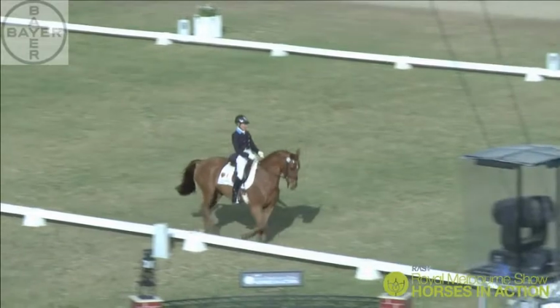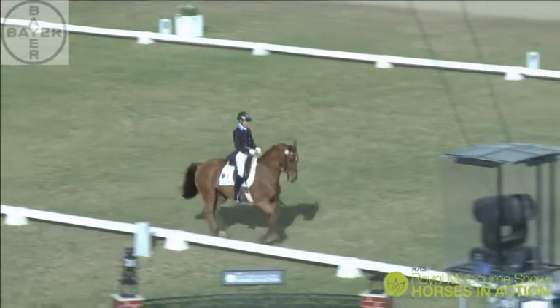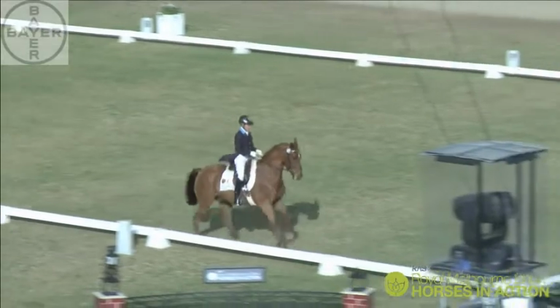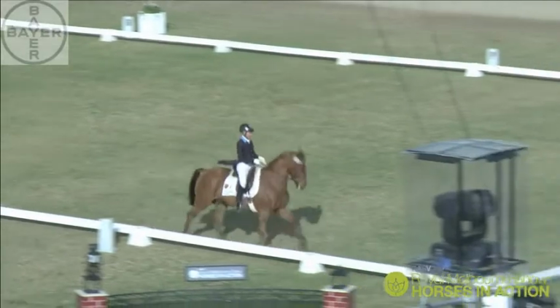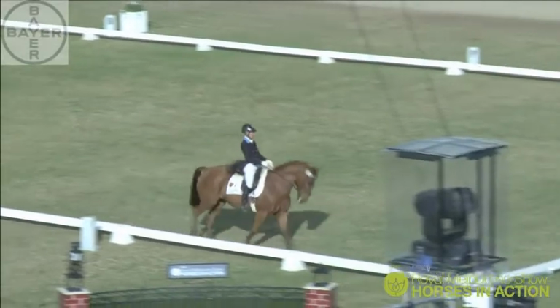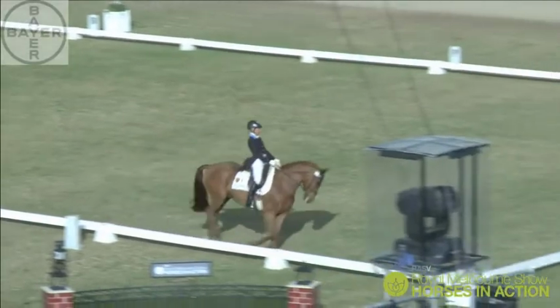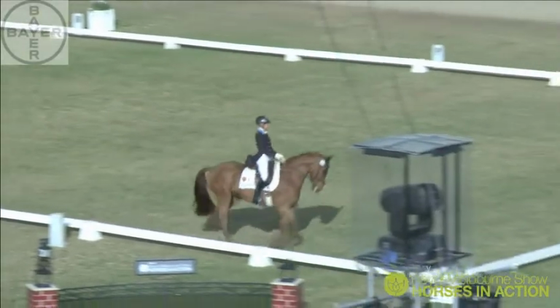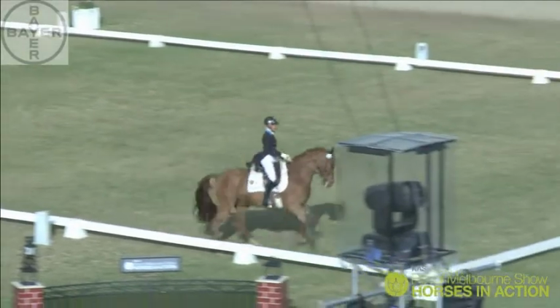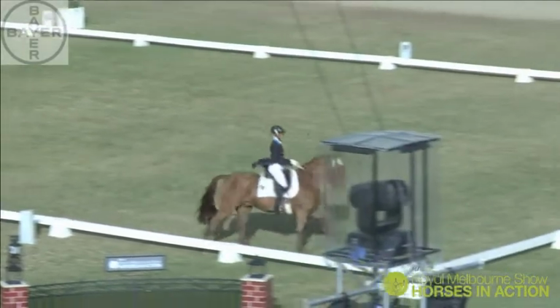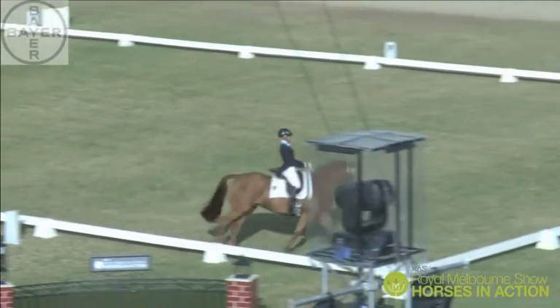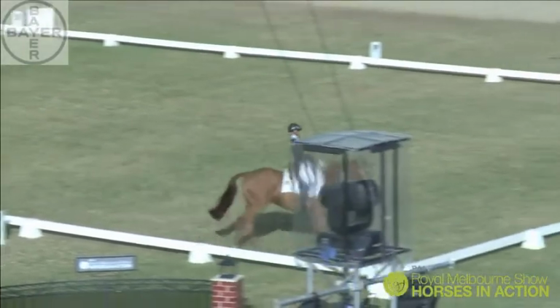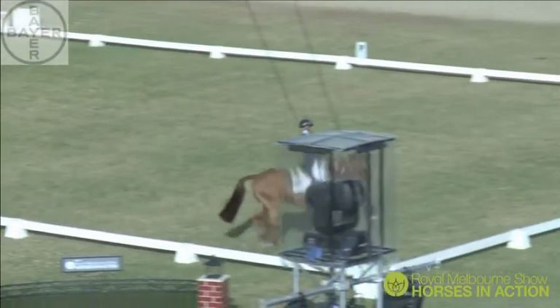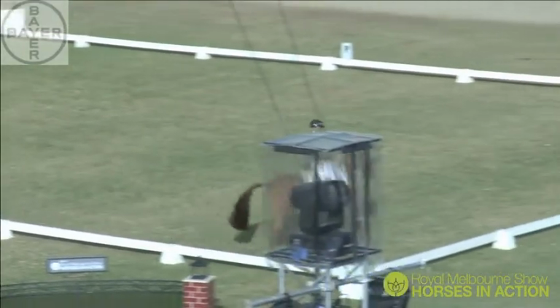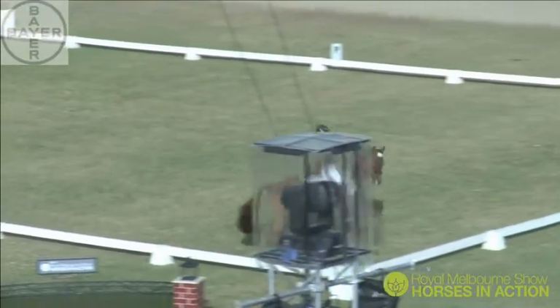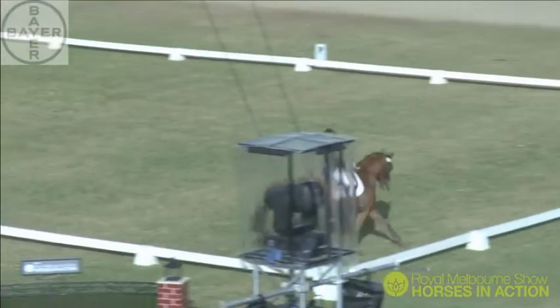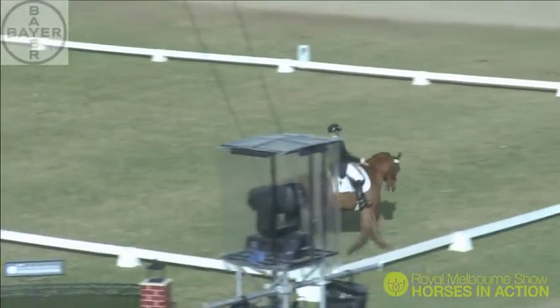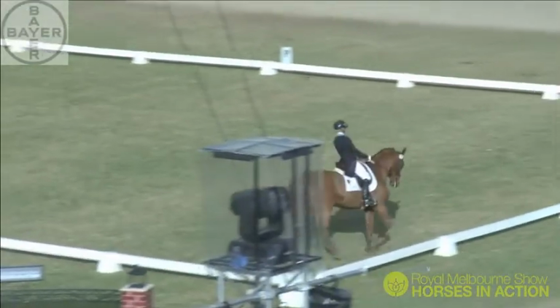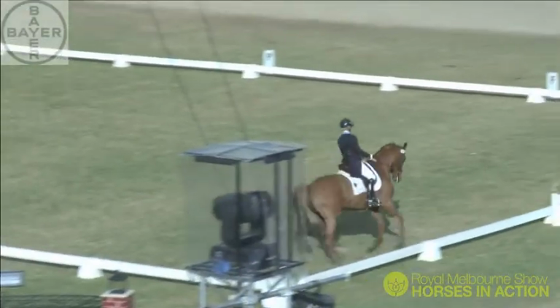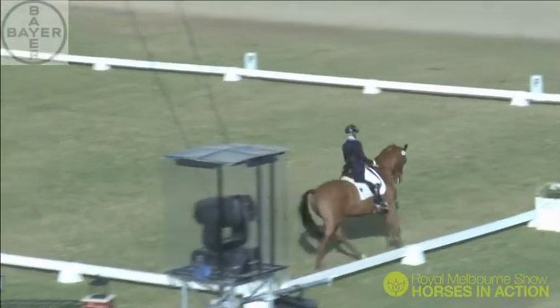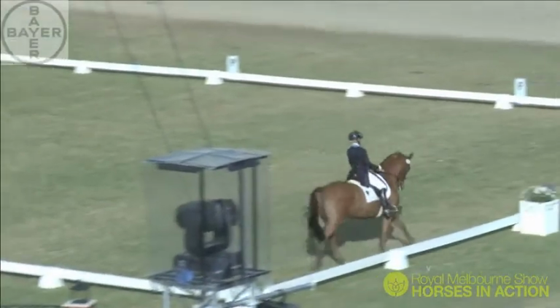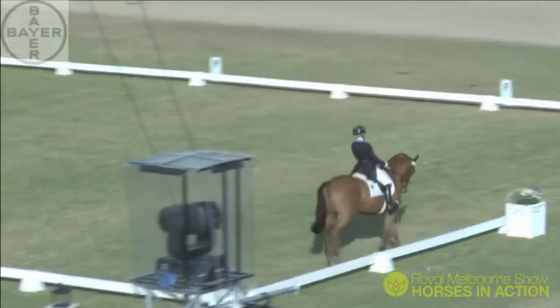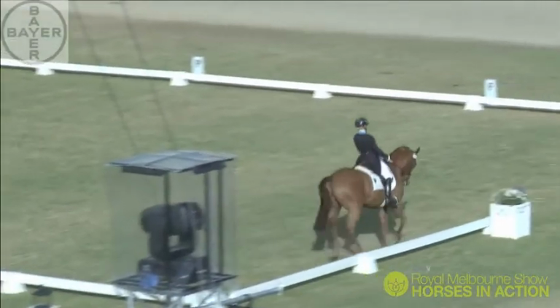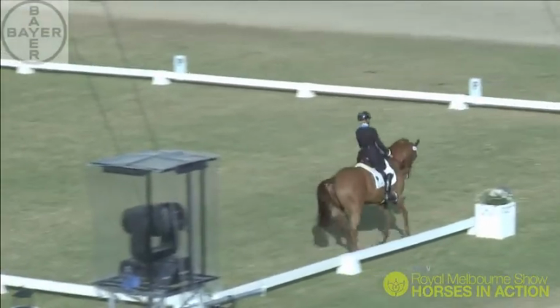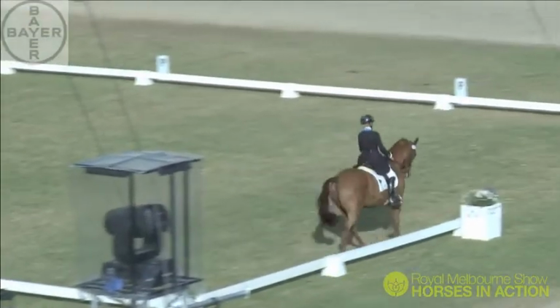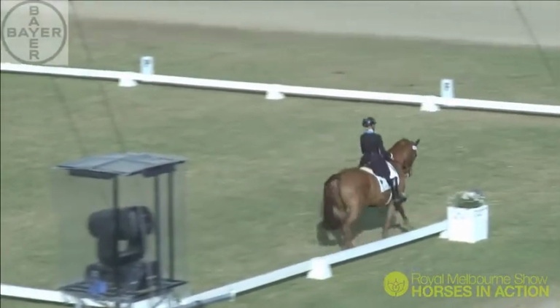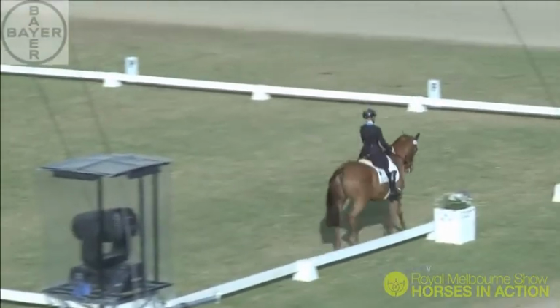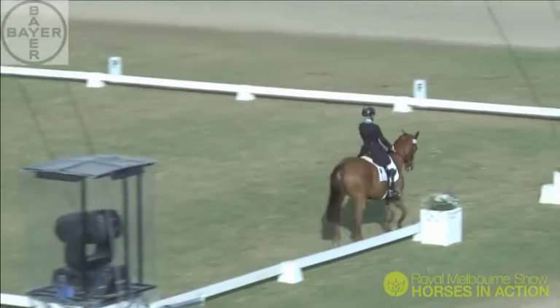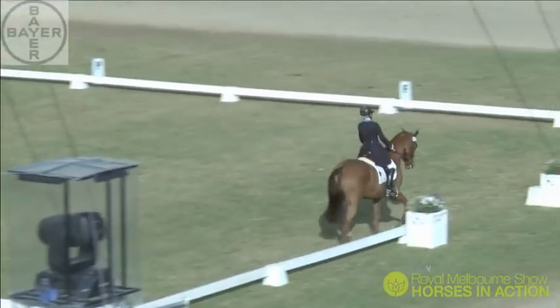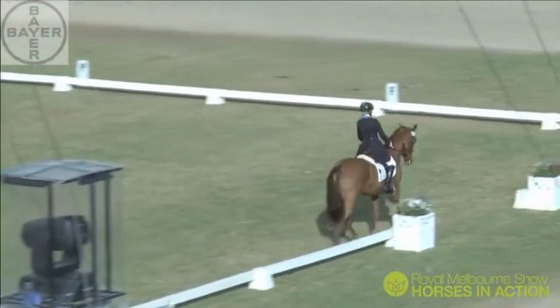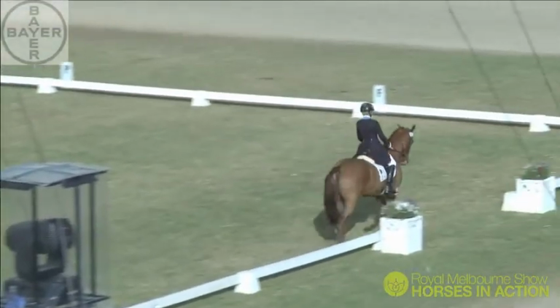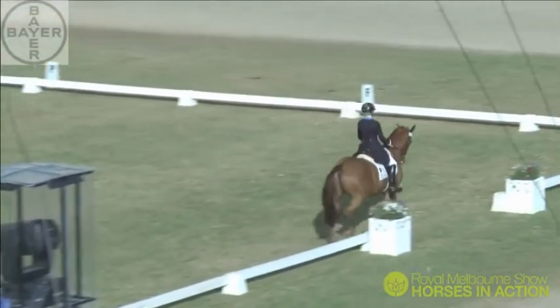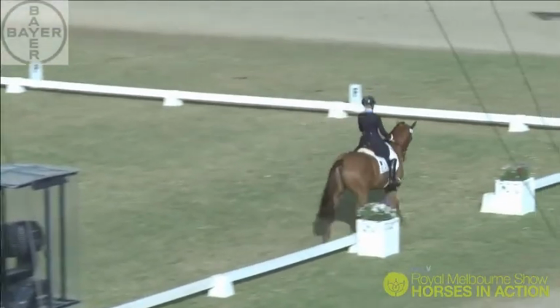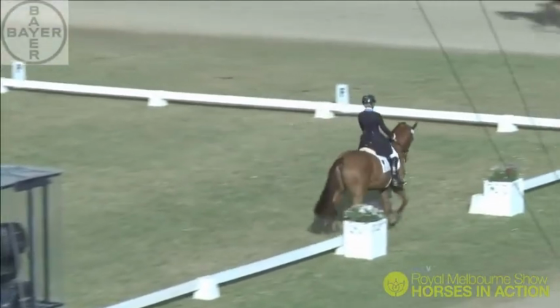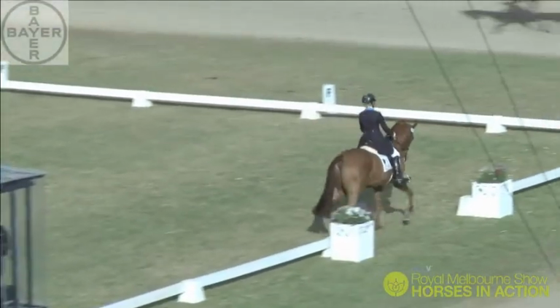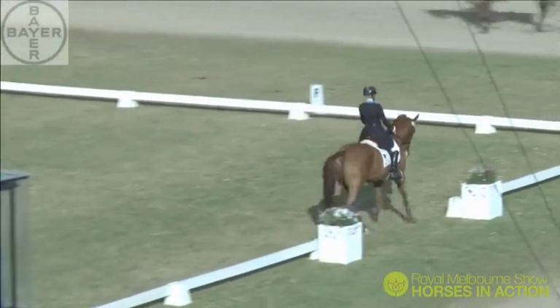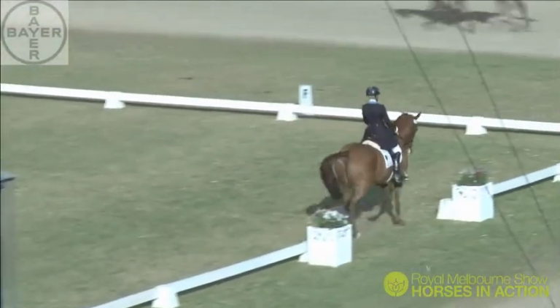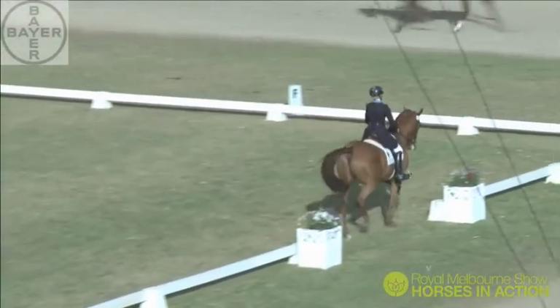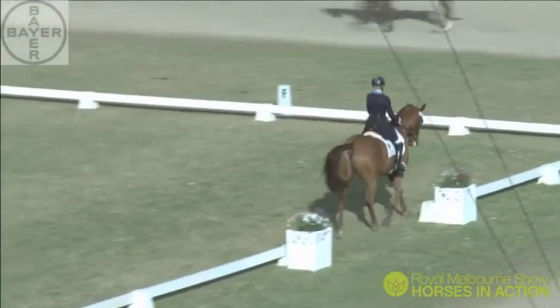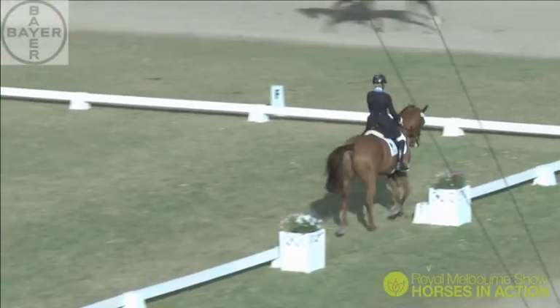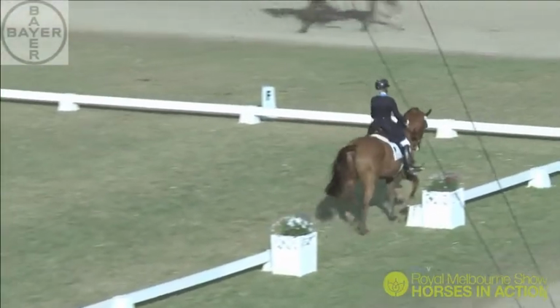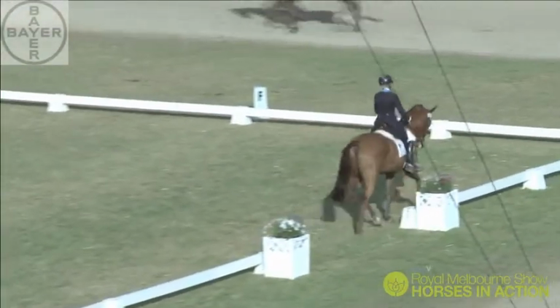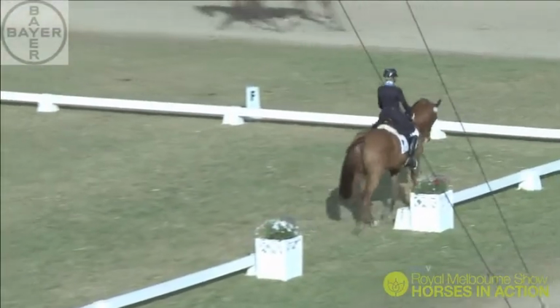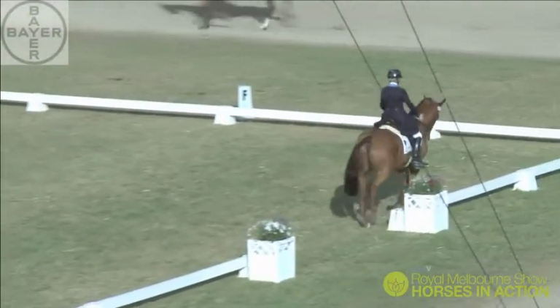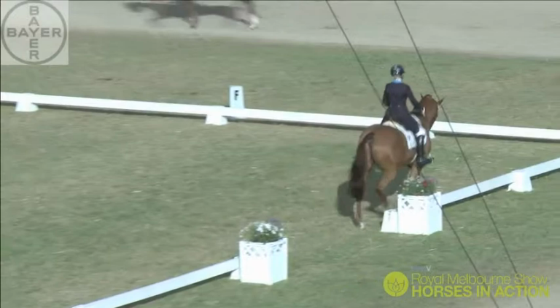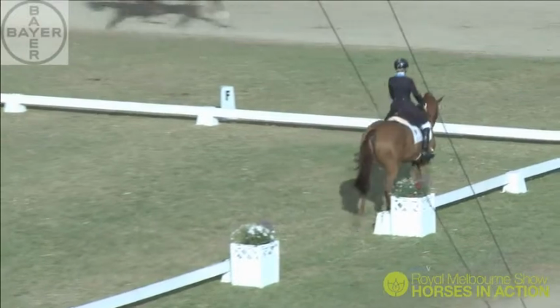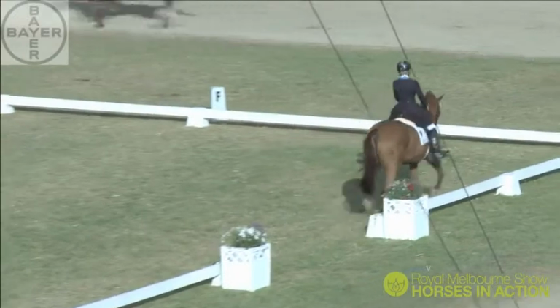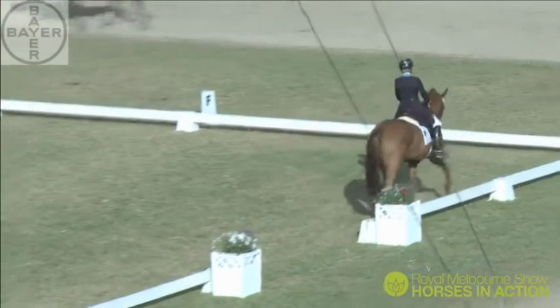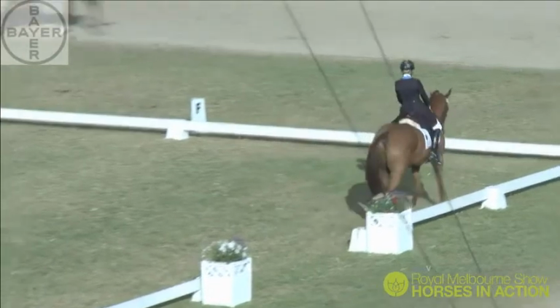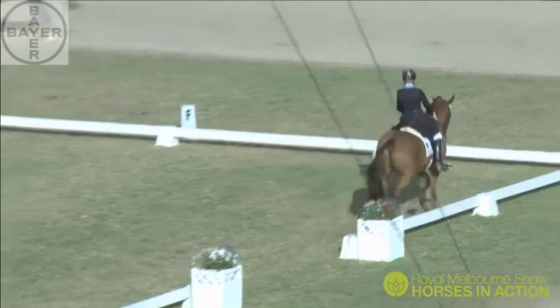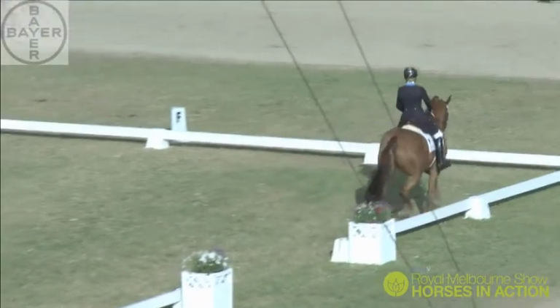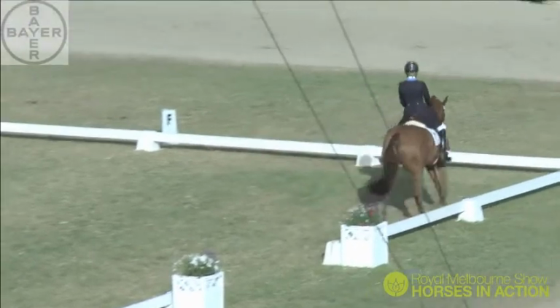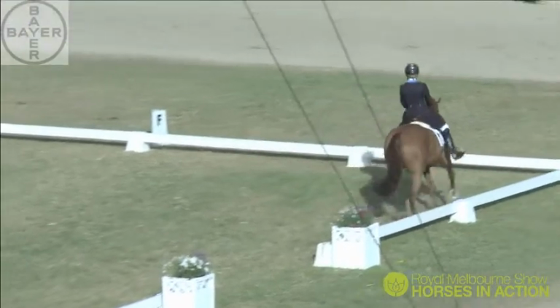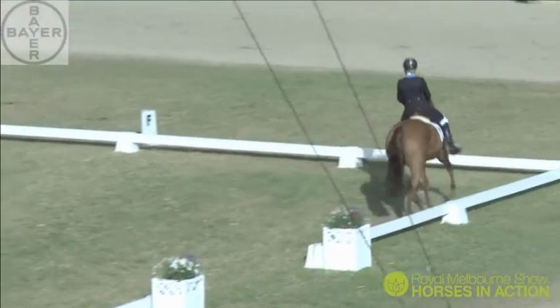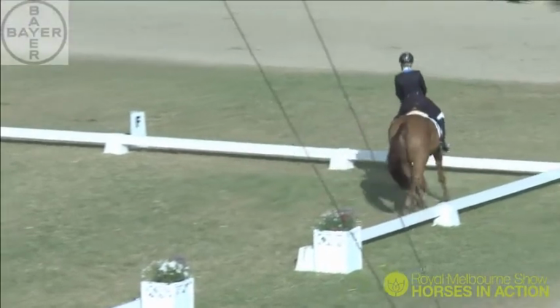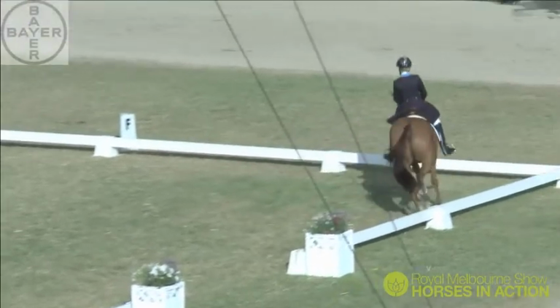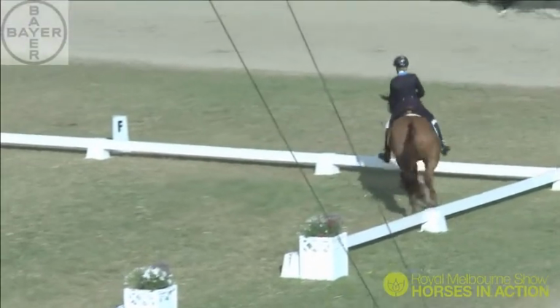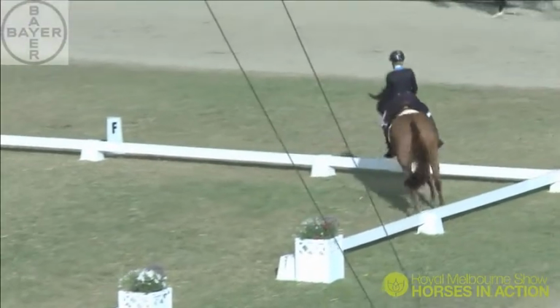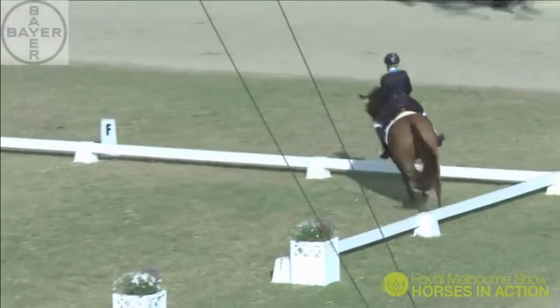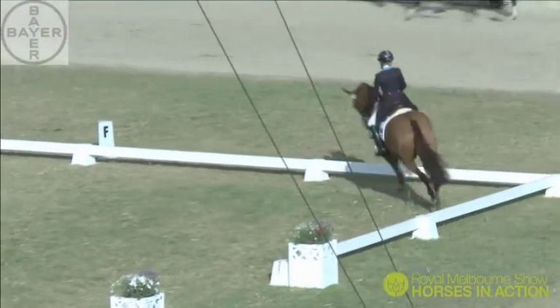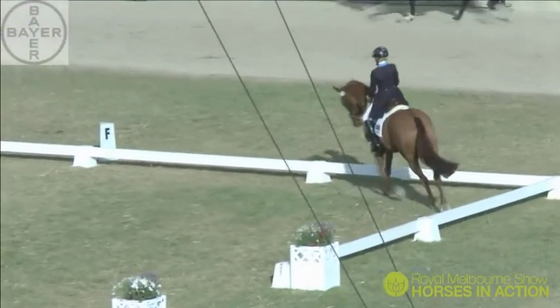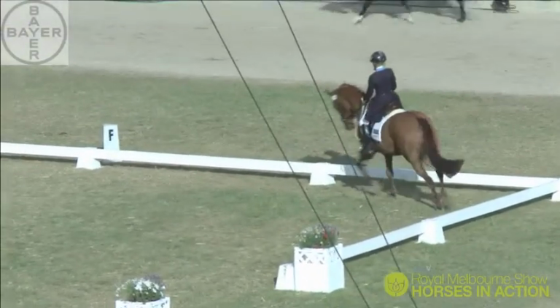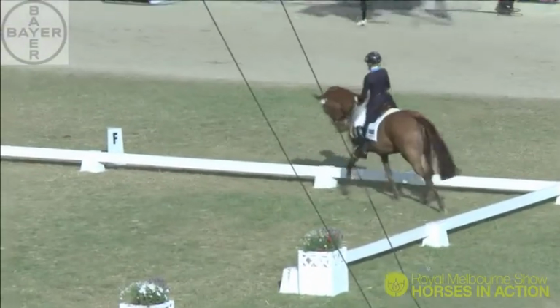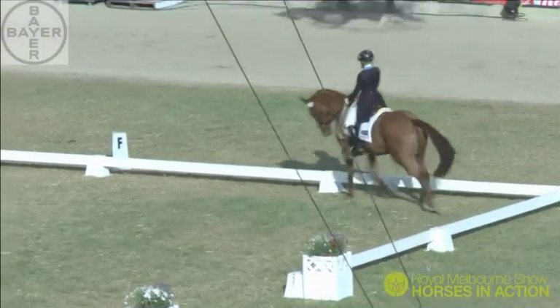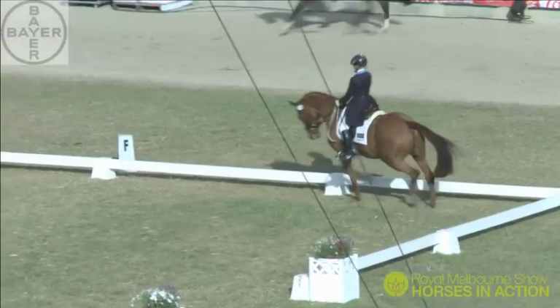Beautifully back into that collected canter, keeping a super frame. And now he moves into this final extended trot.